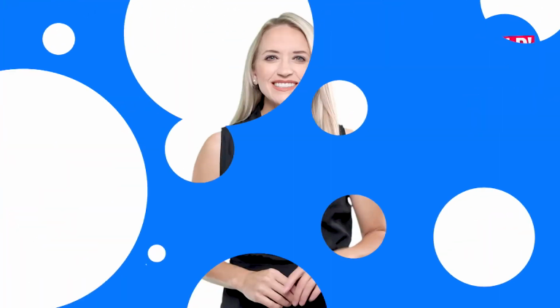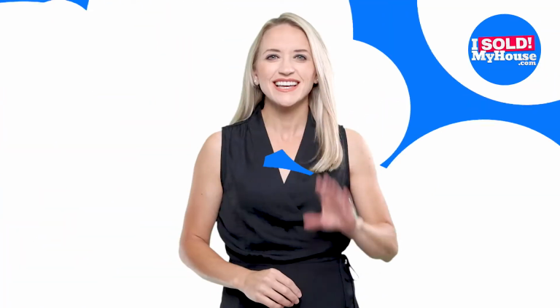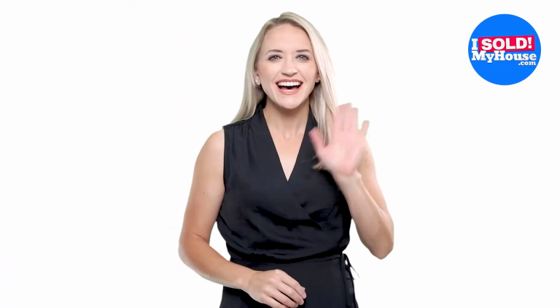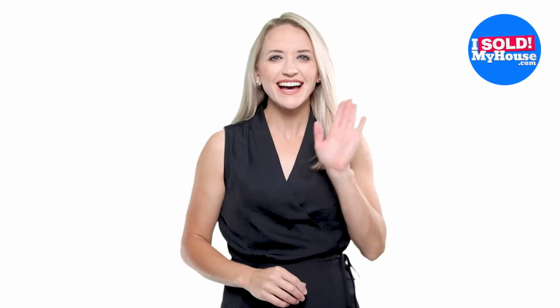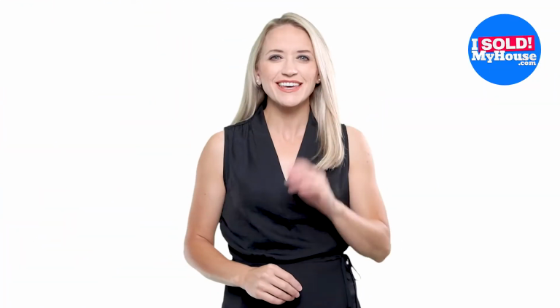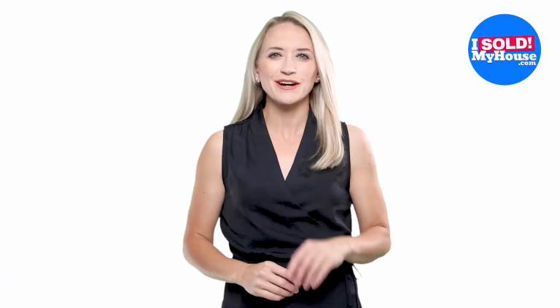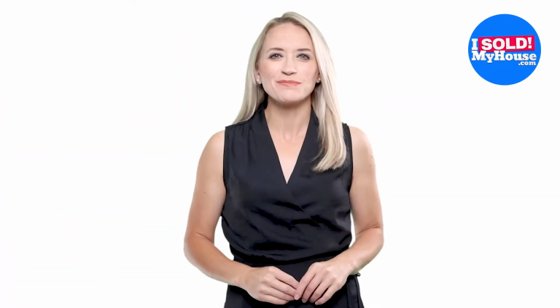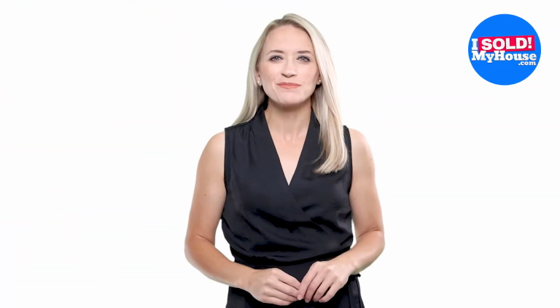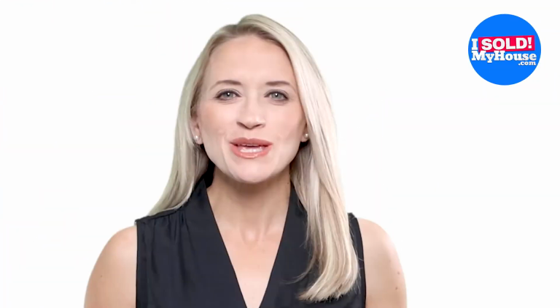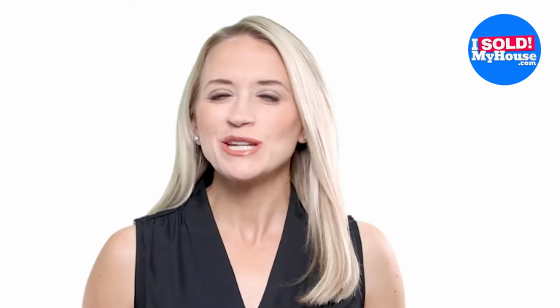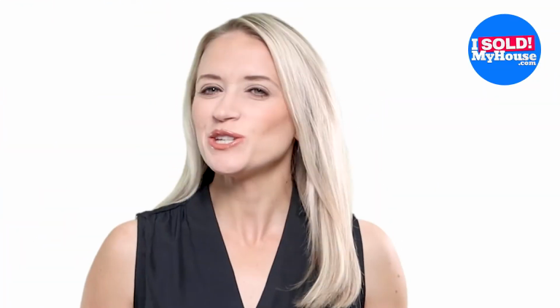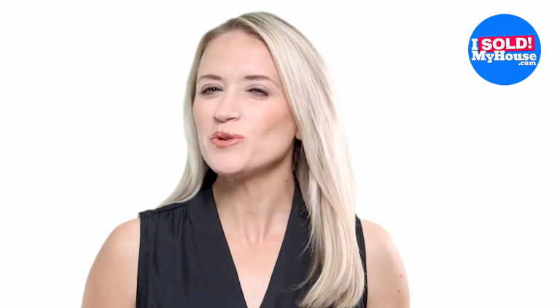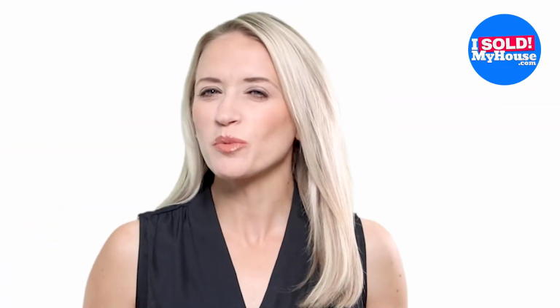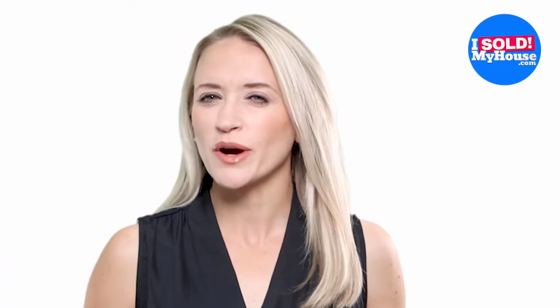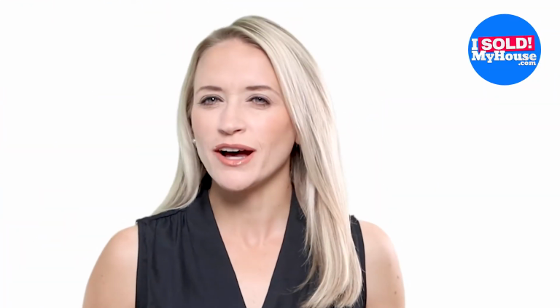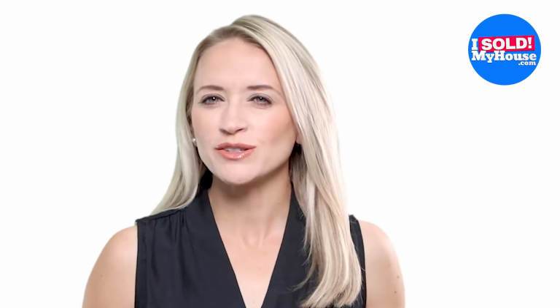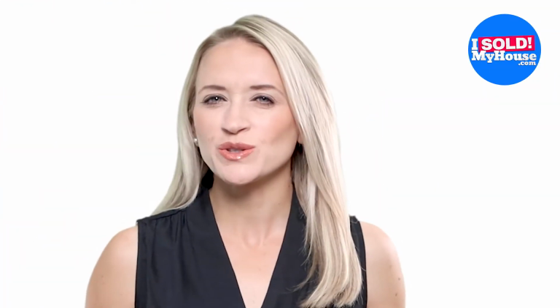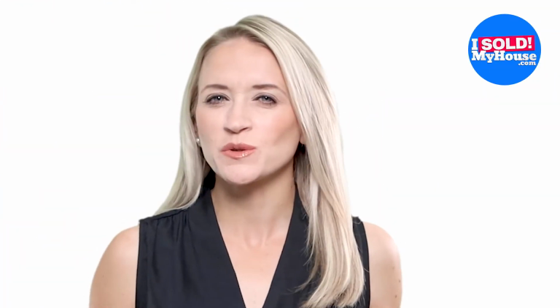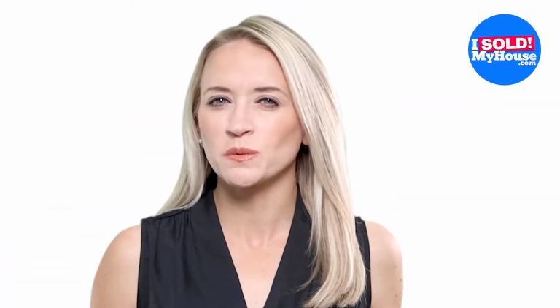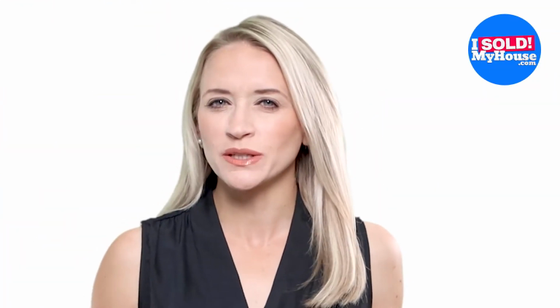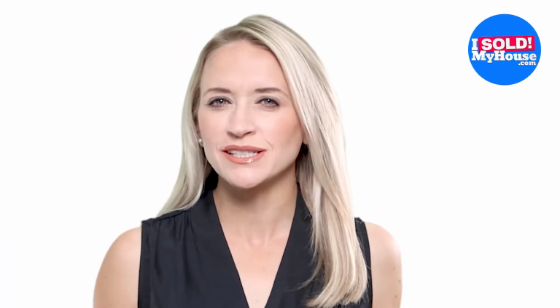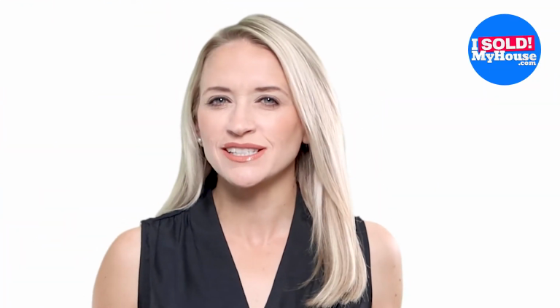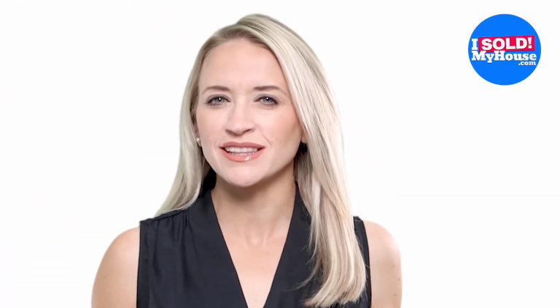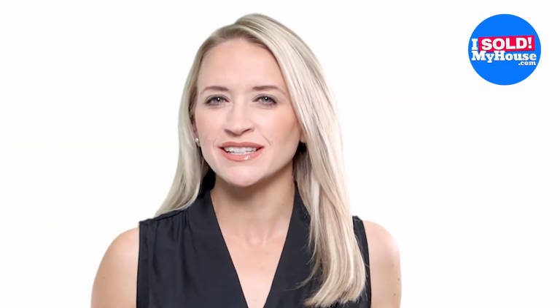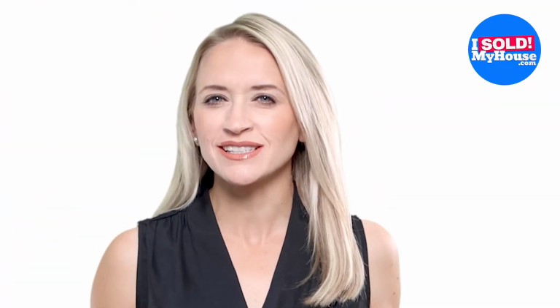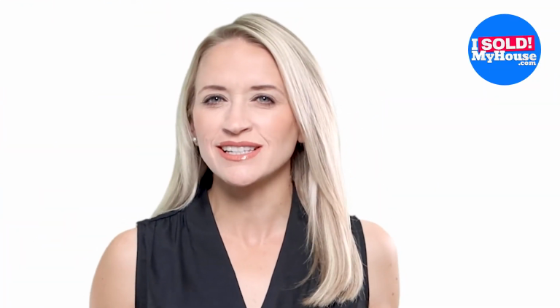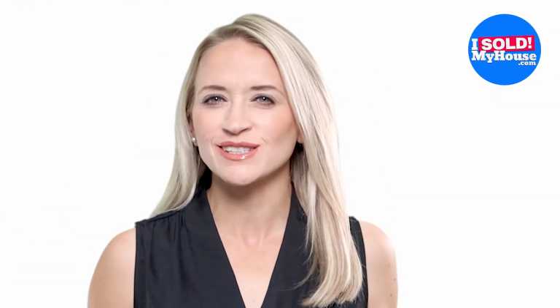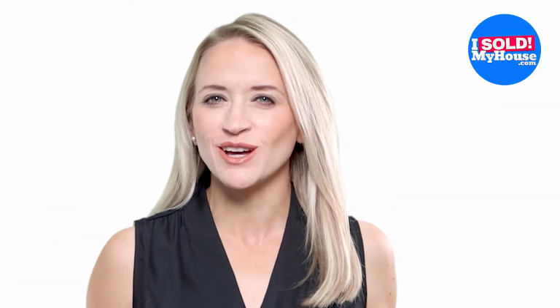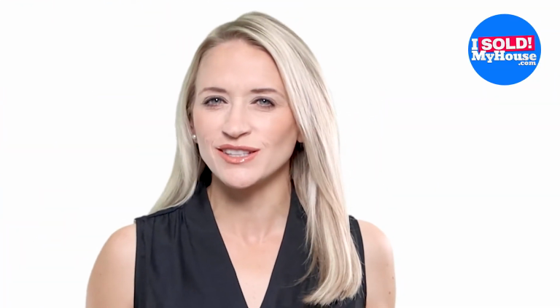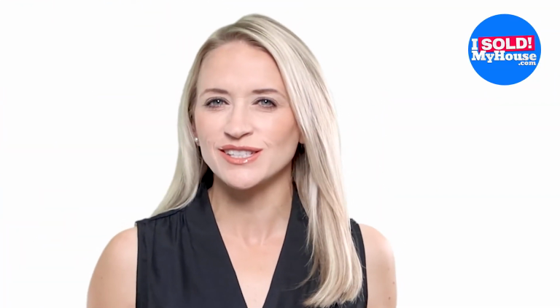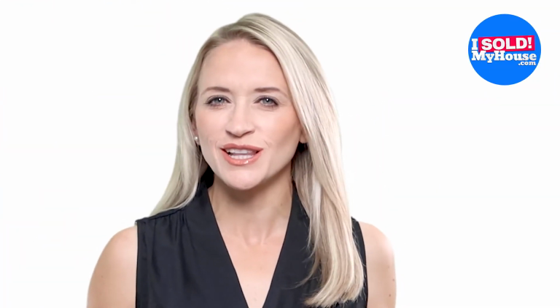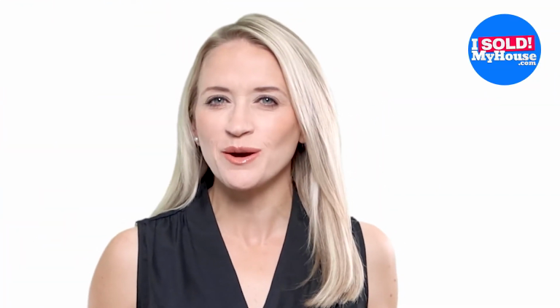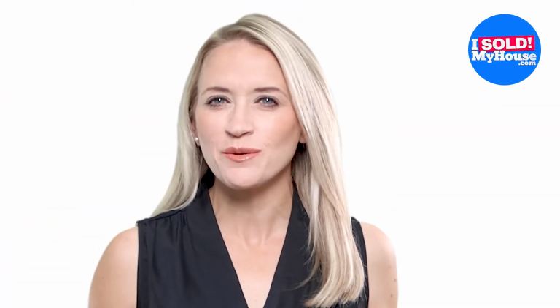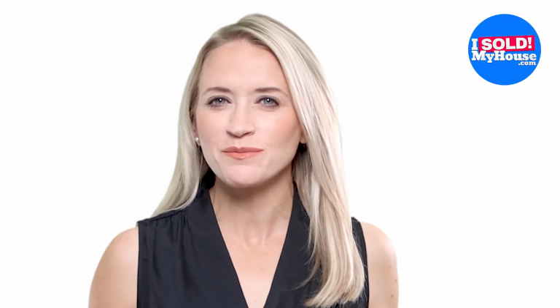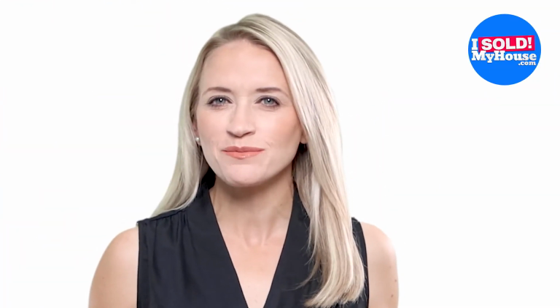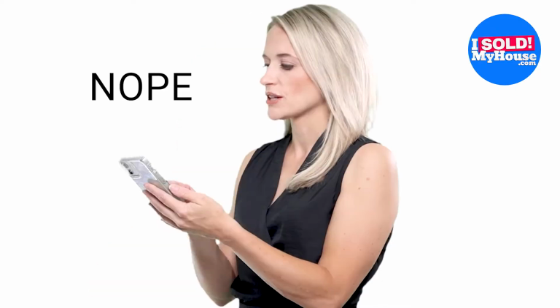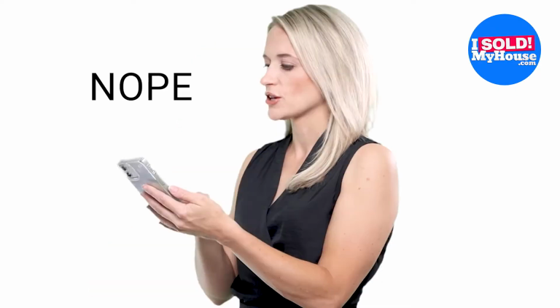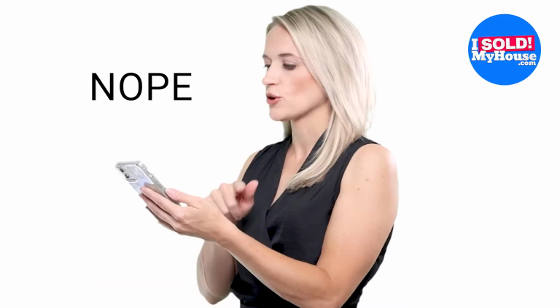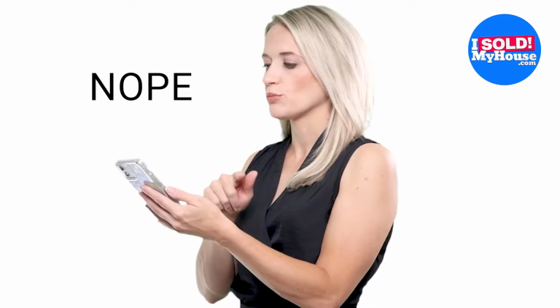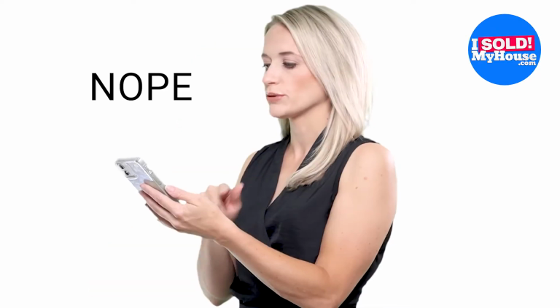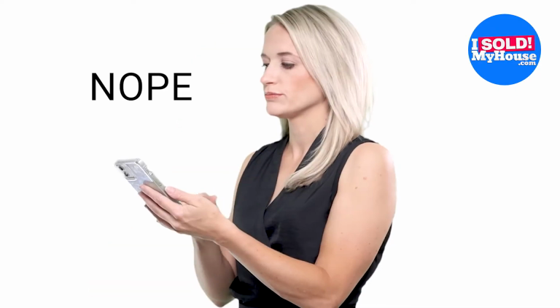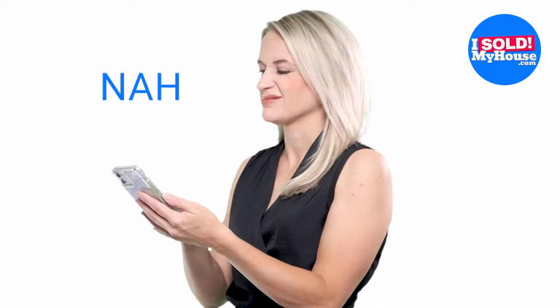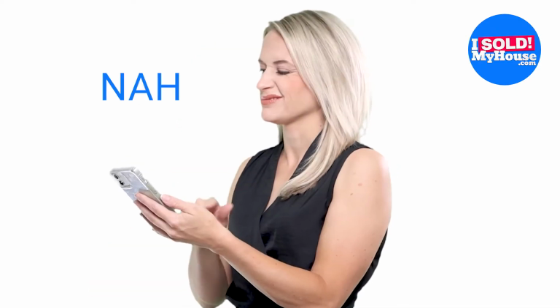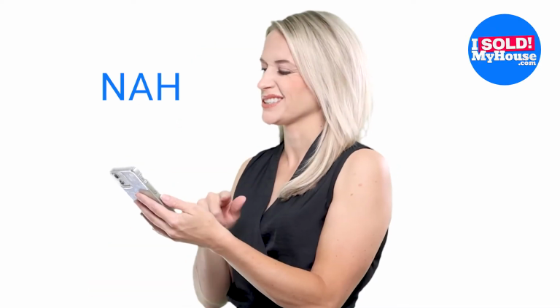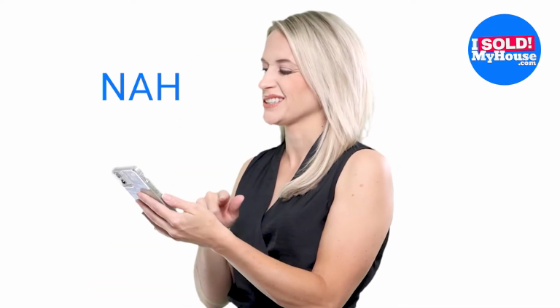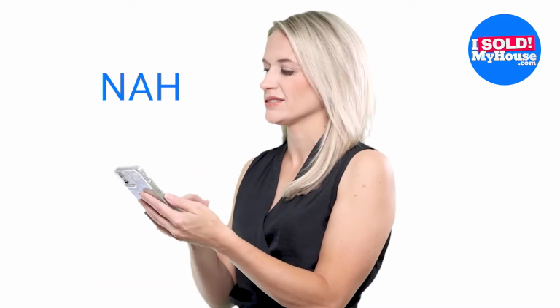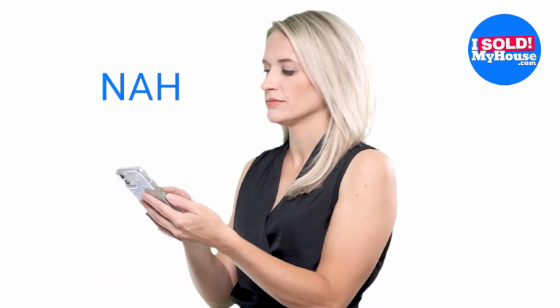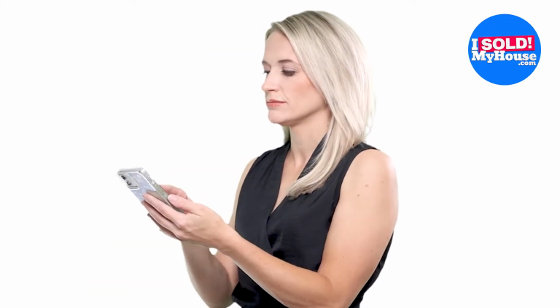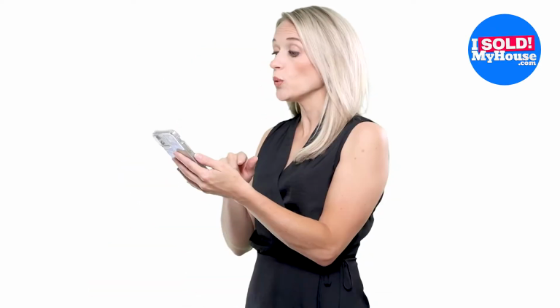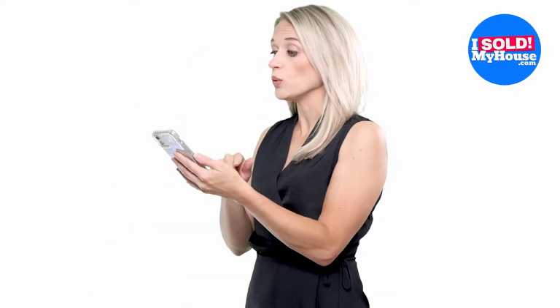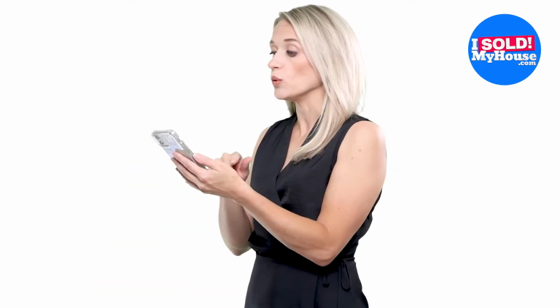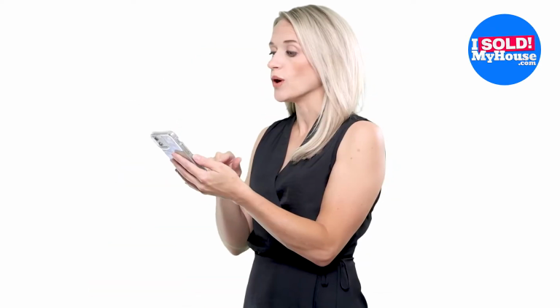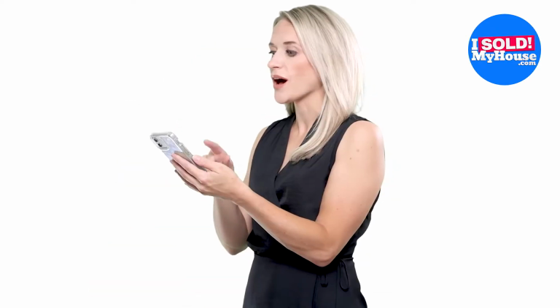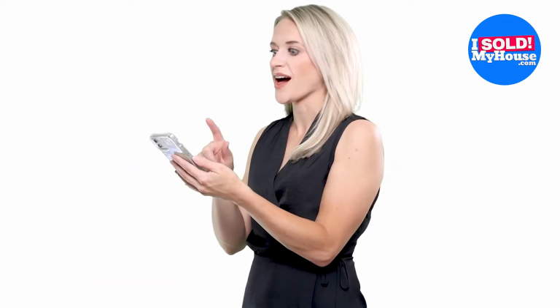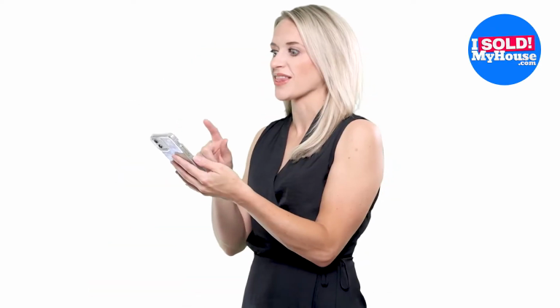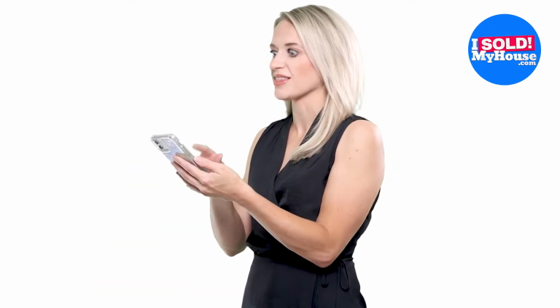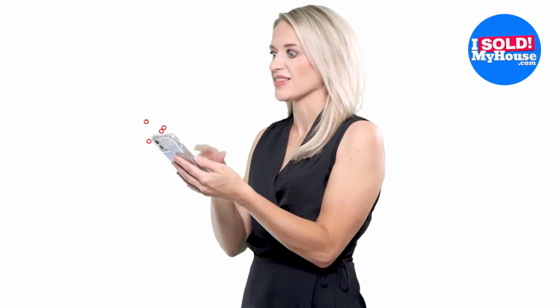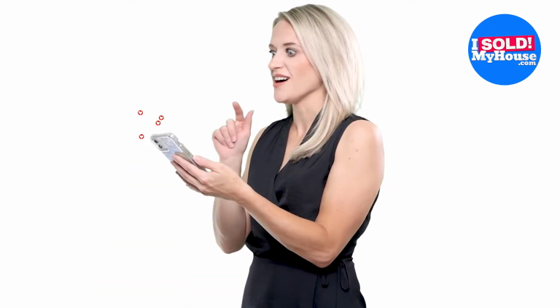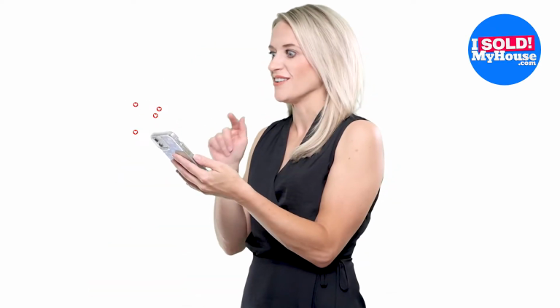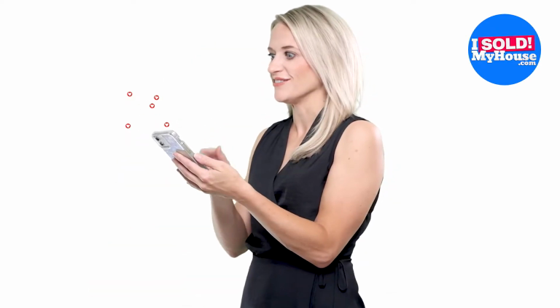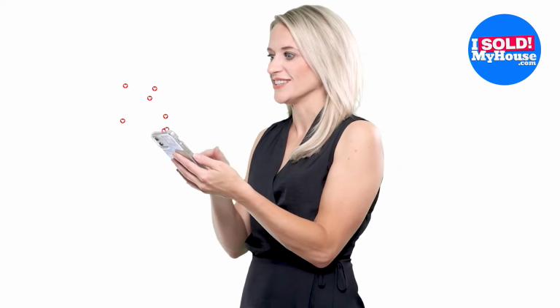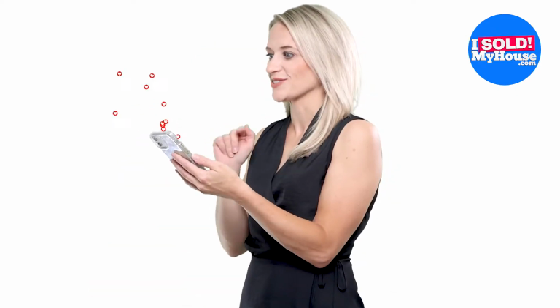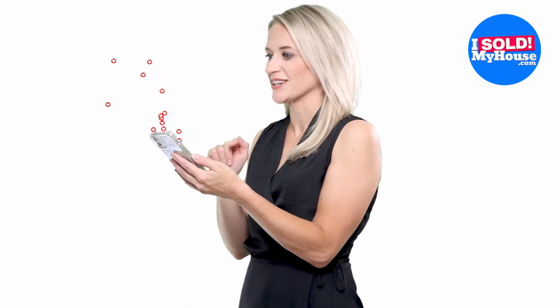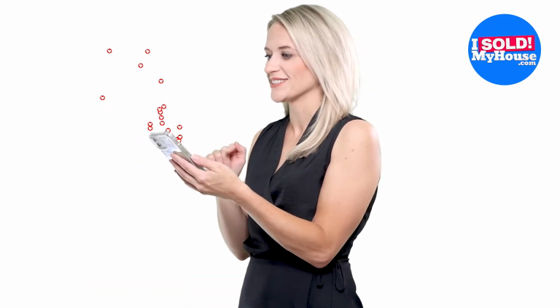Hi there. Do you browse through real estate listings on Zillow? I love this one.